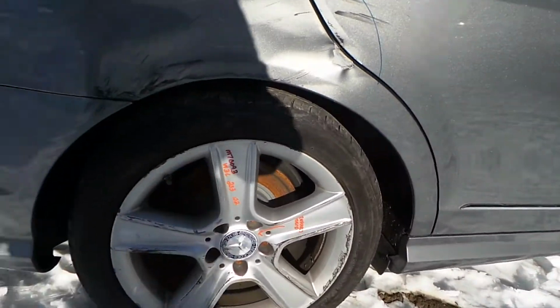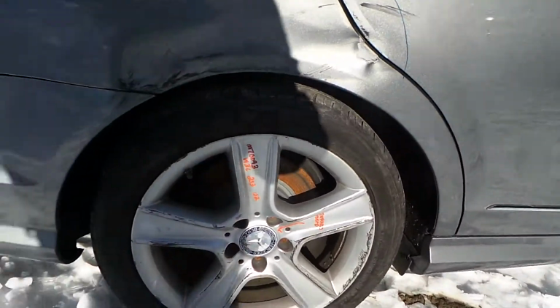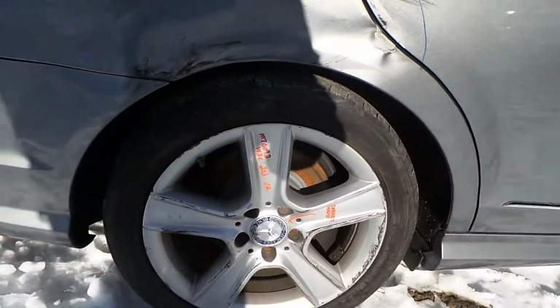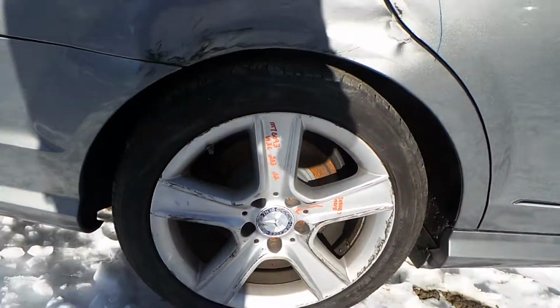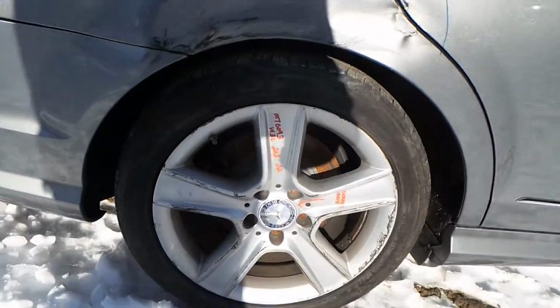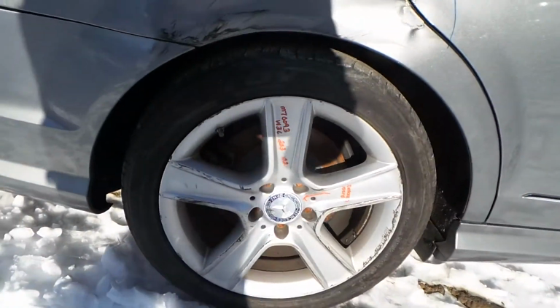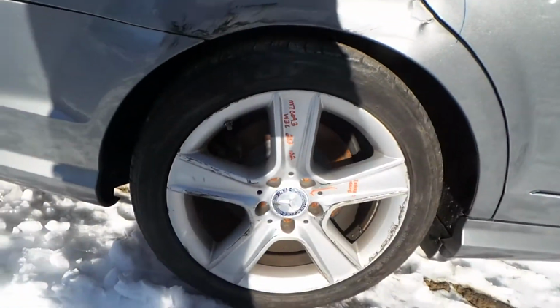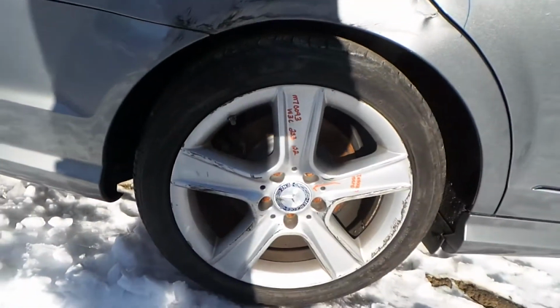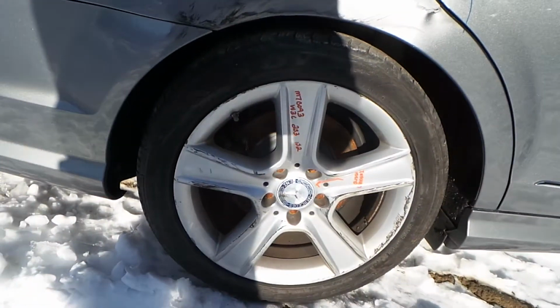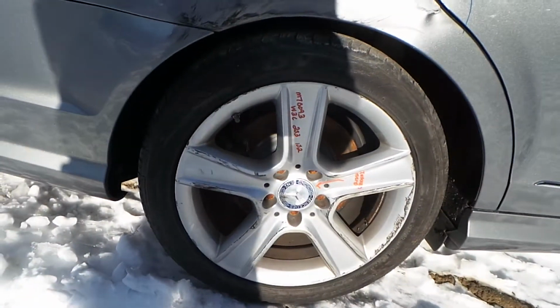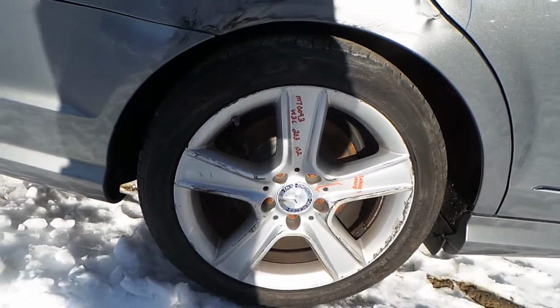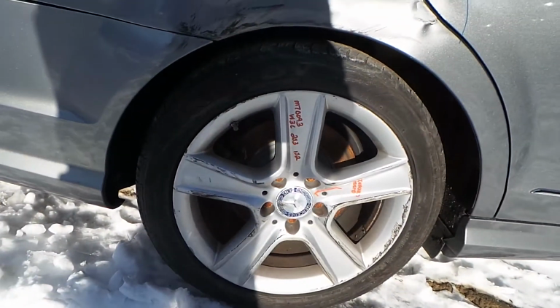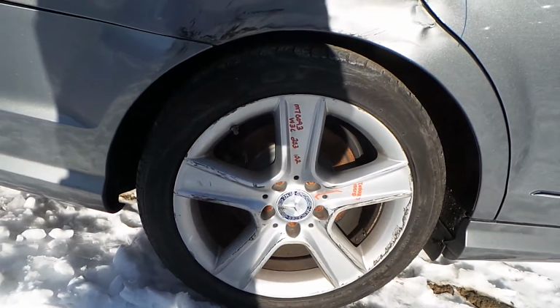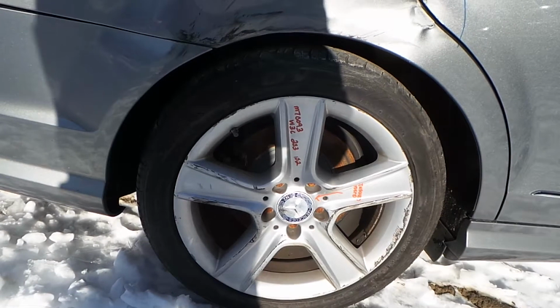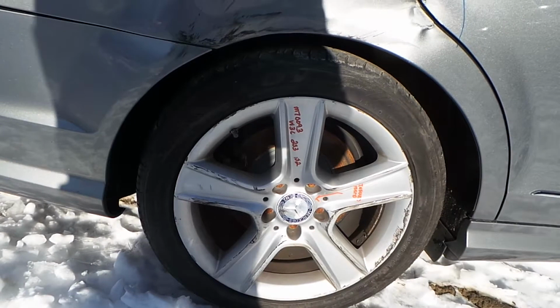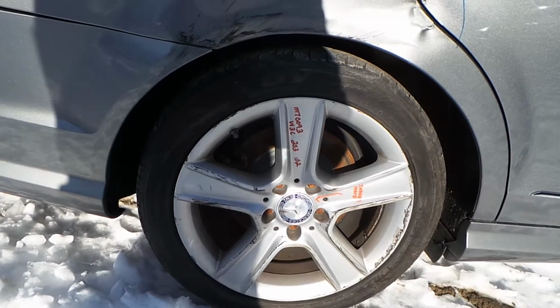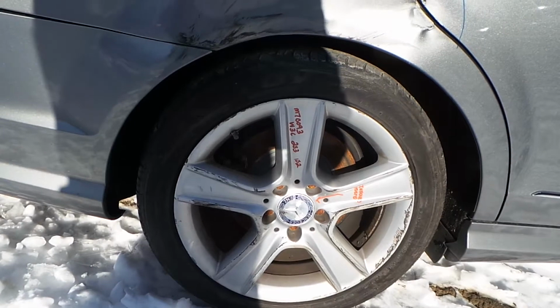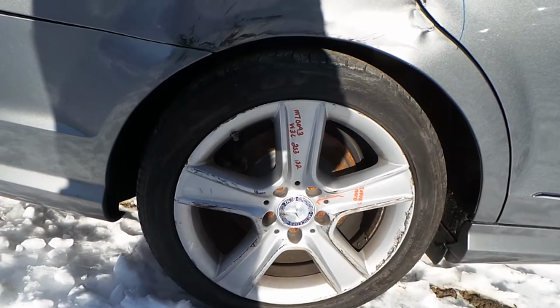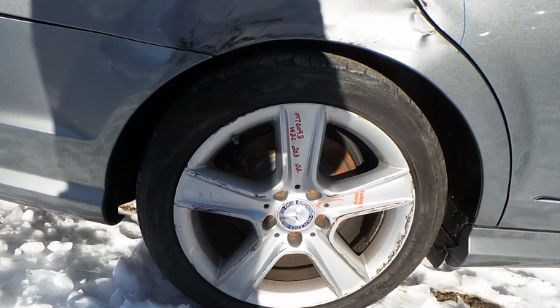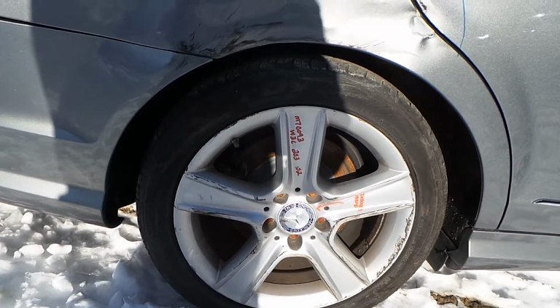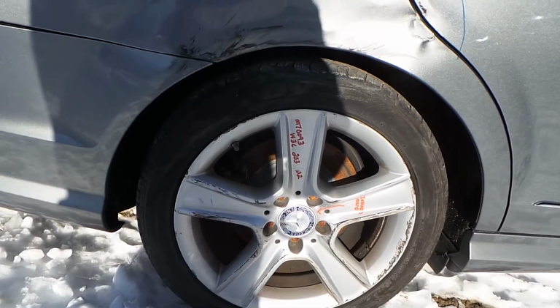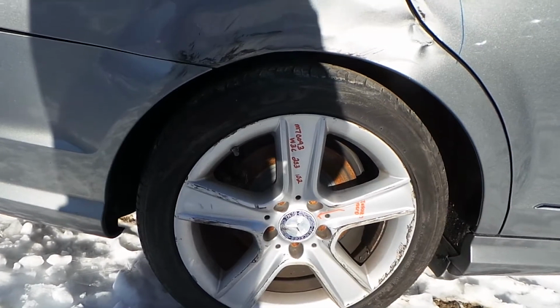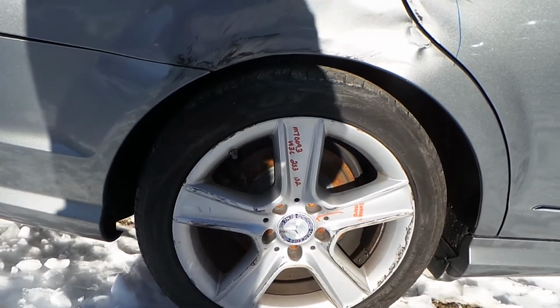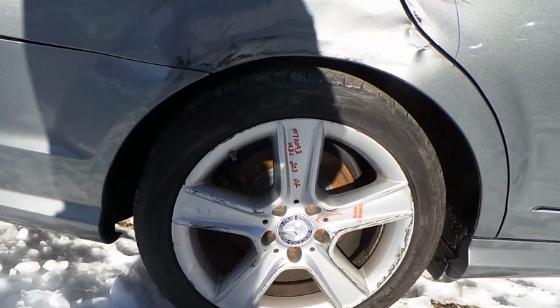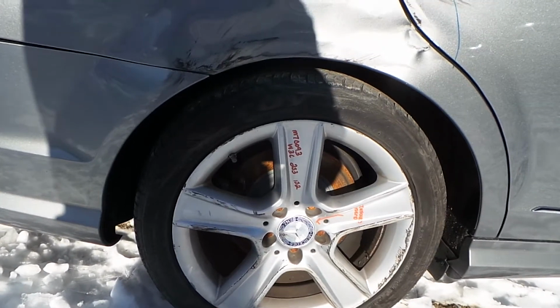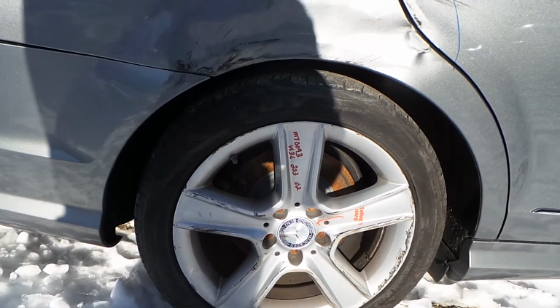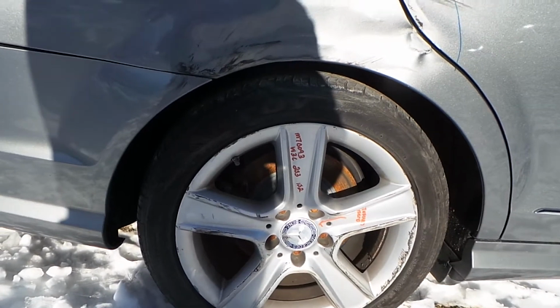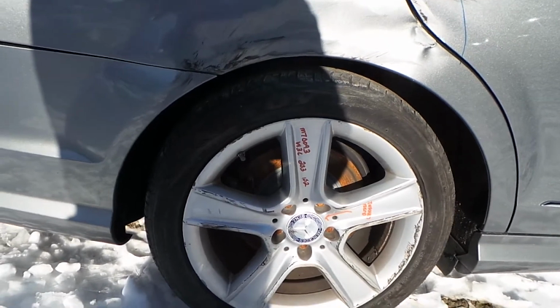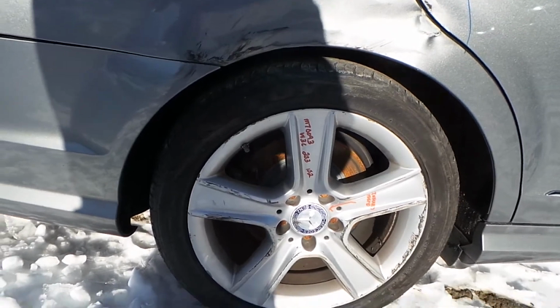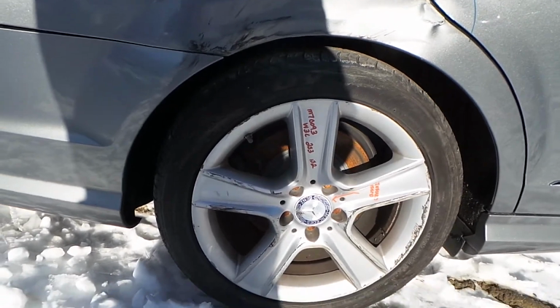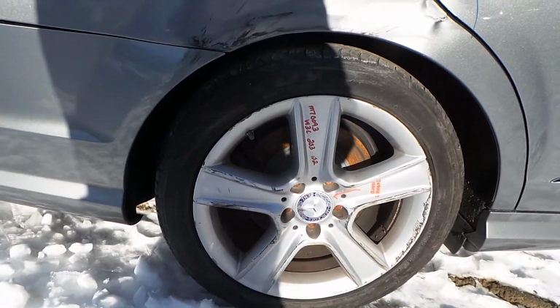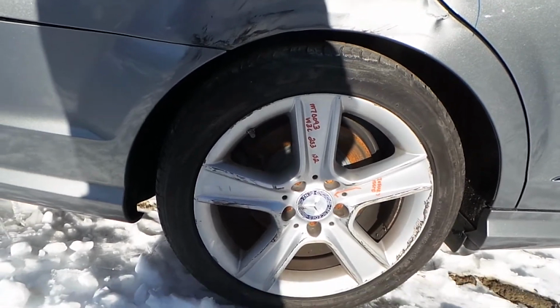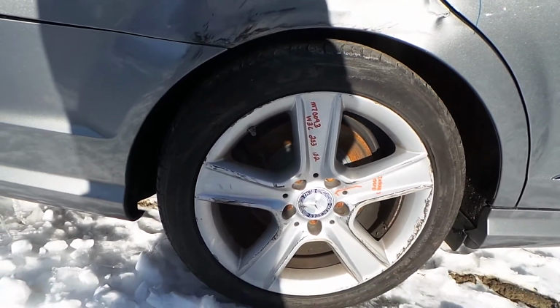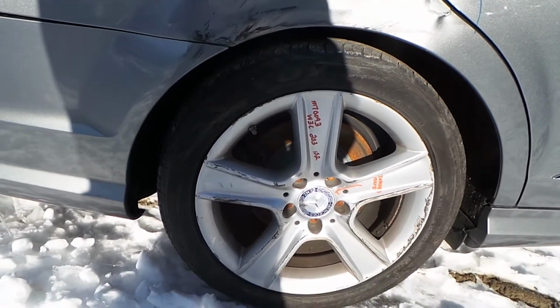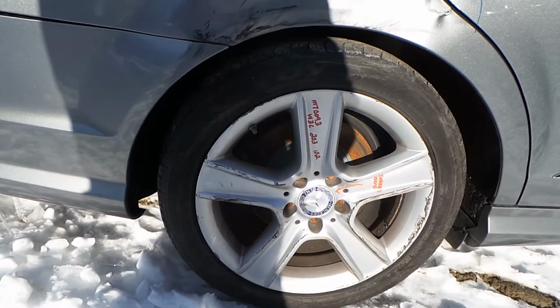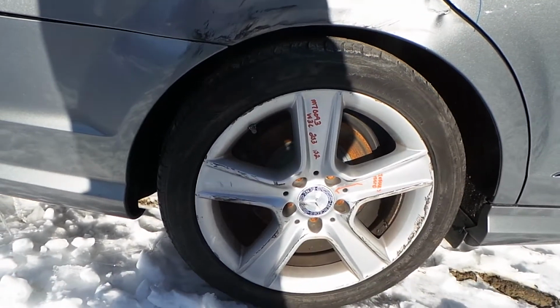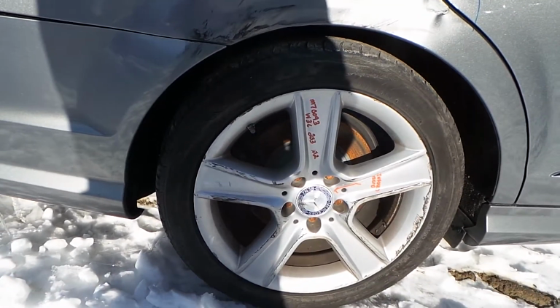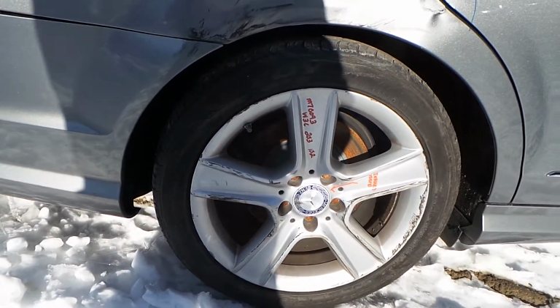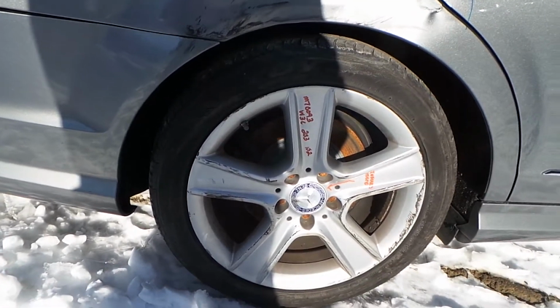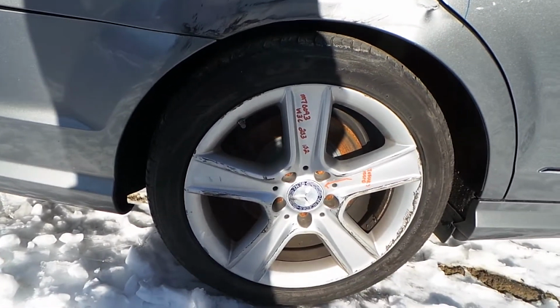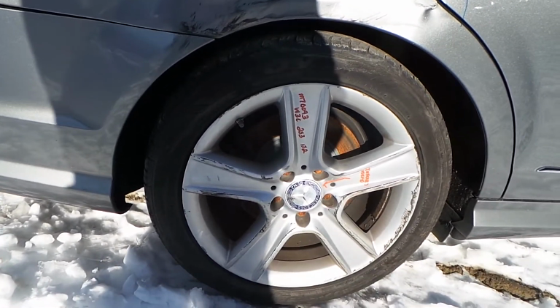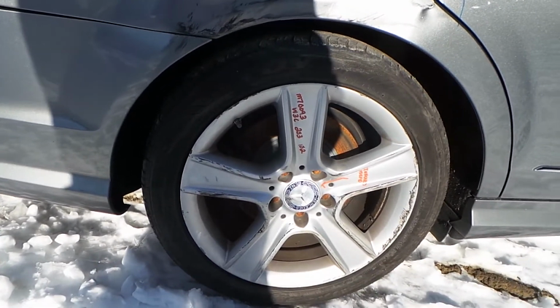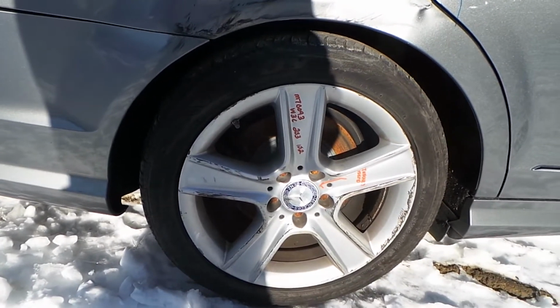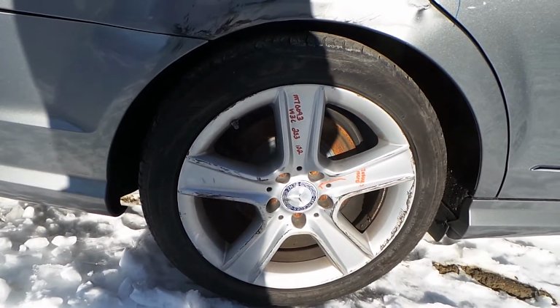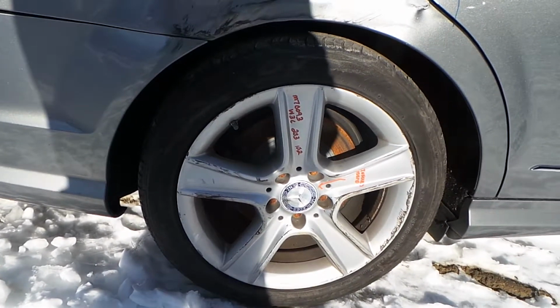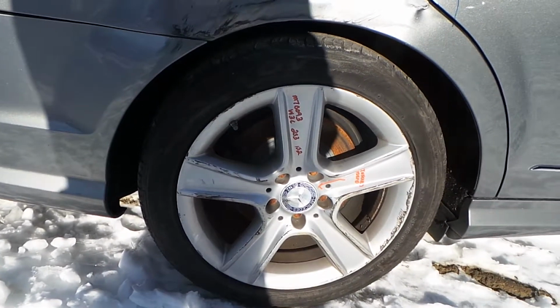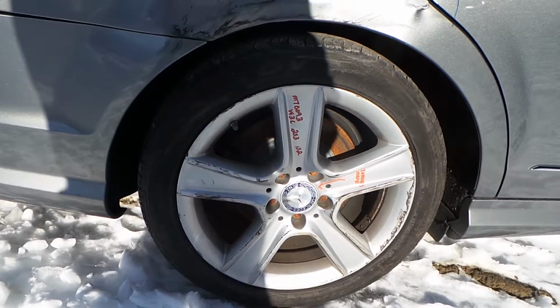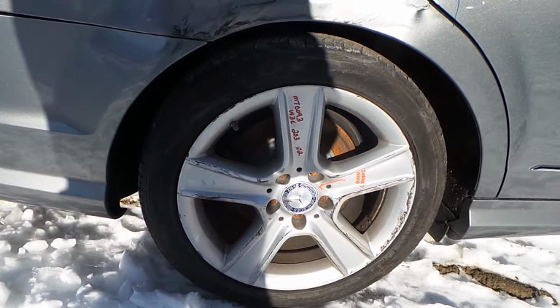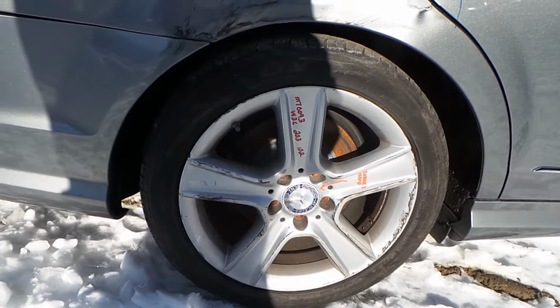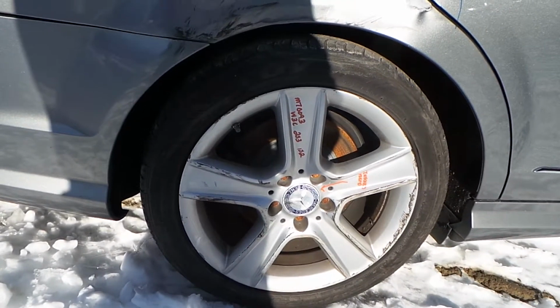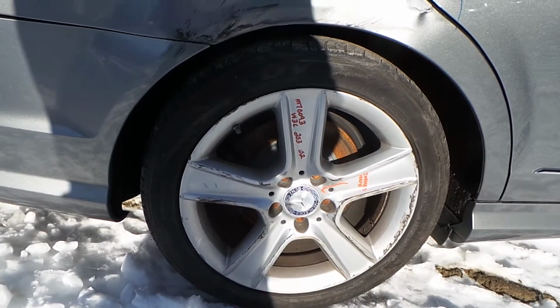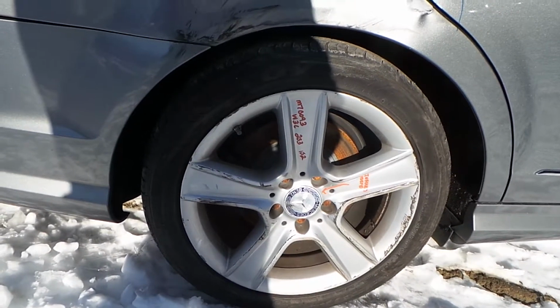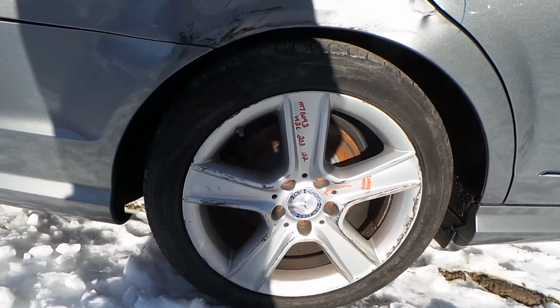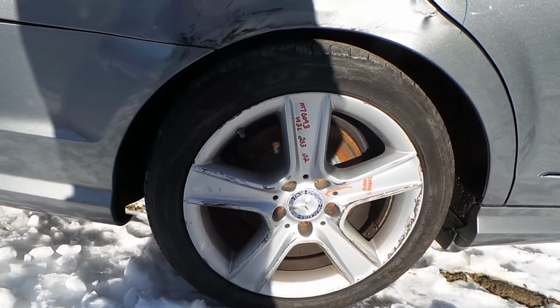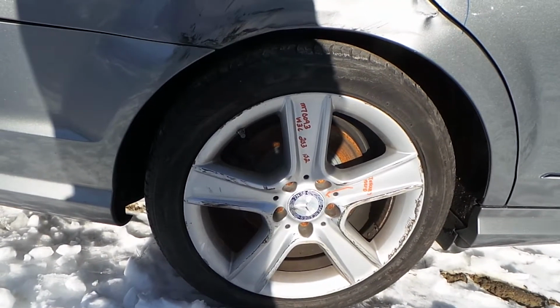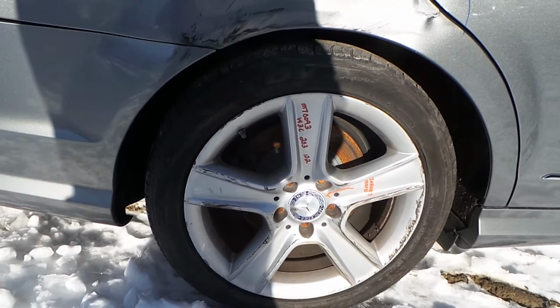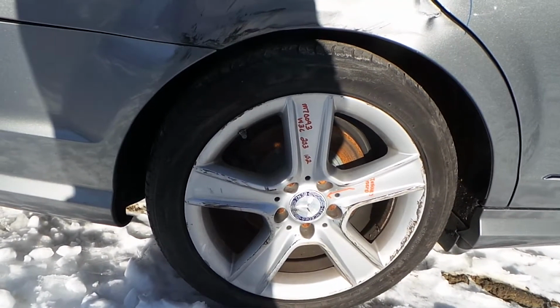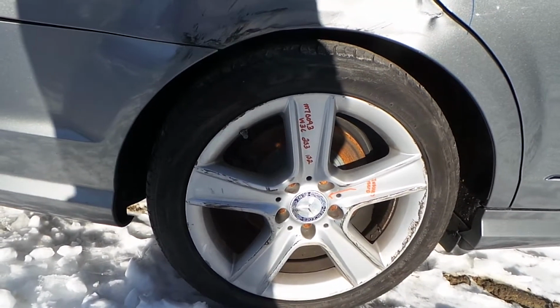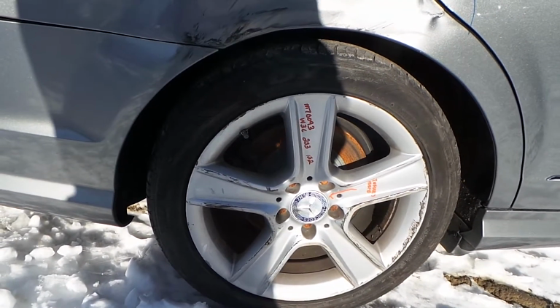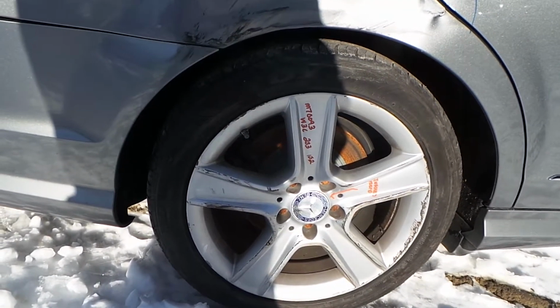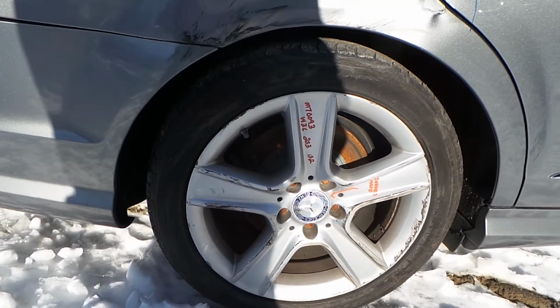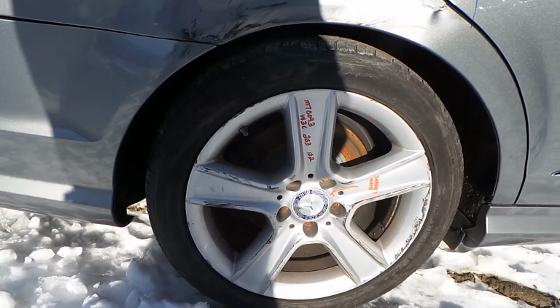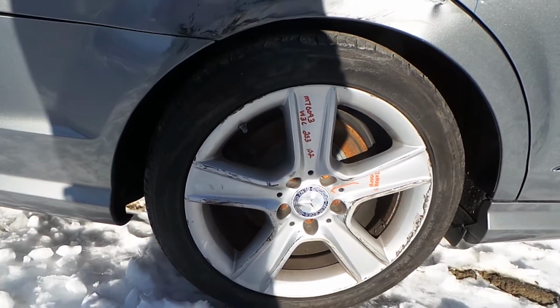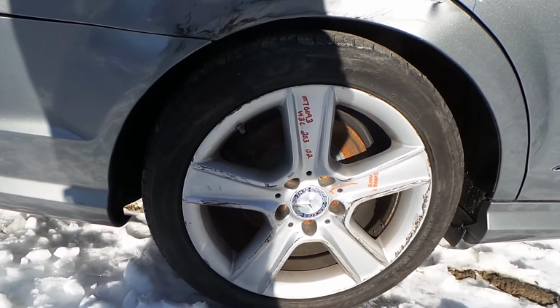We also have a C-grade aluminum wheel. It is scuffed from how it was hit, but it is still good — you could use it as a winter wheel or a spare.